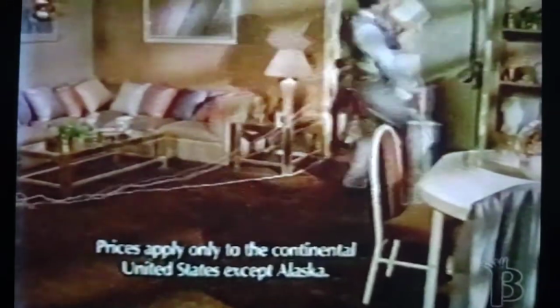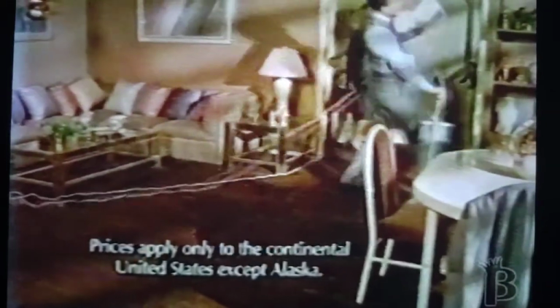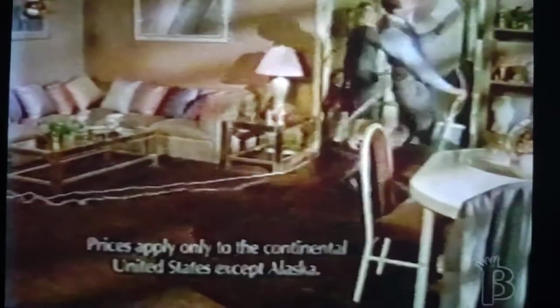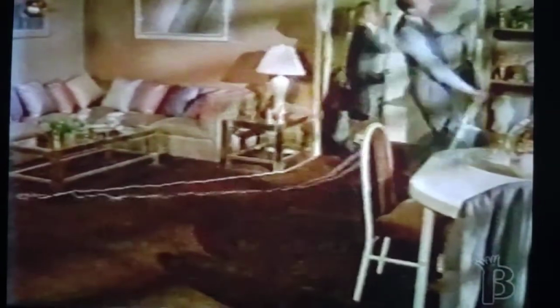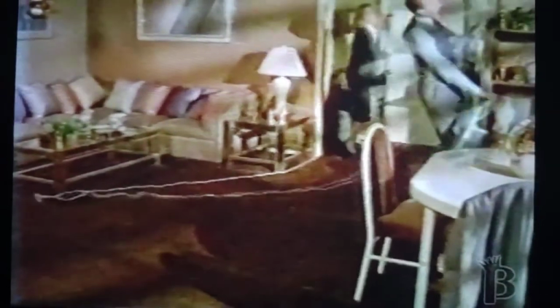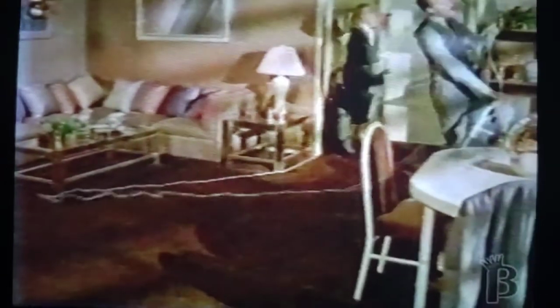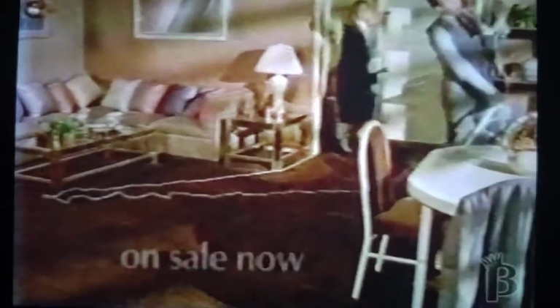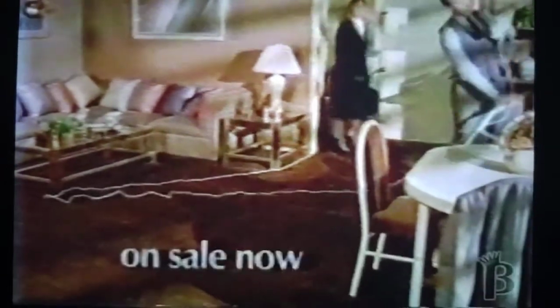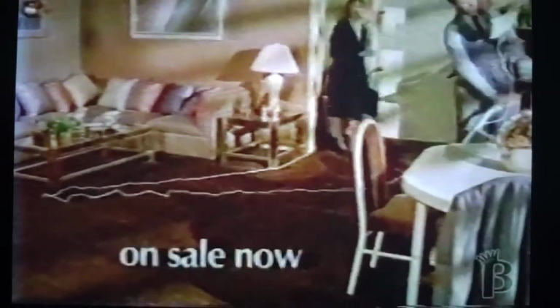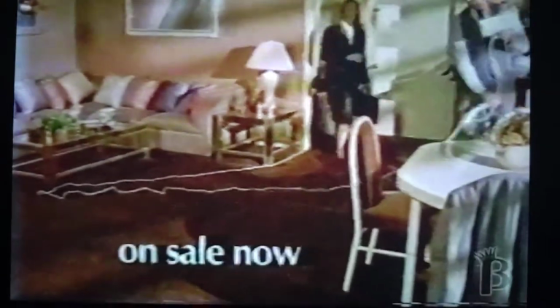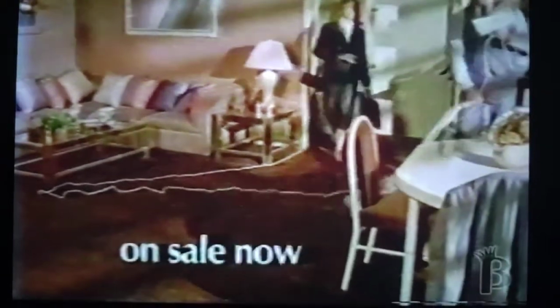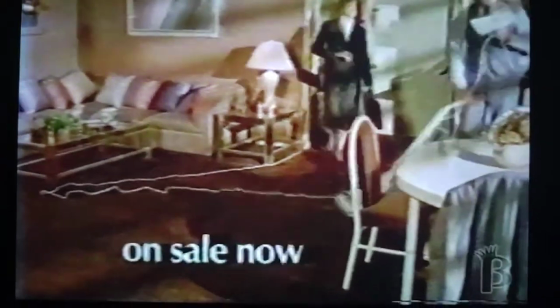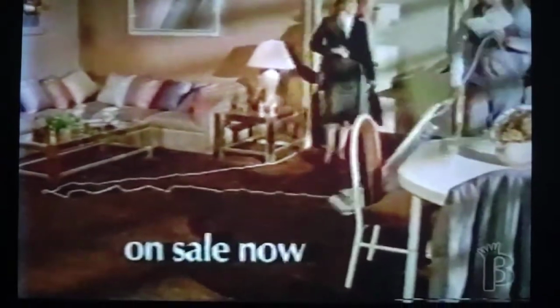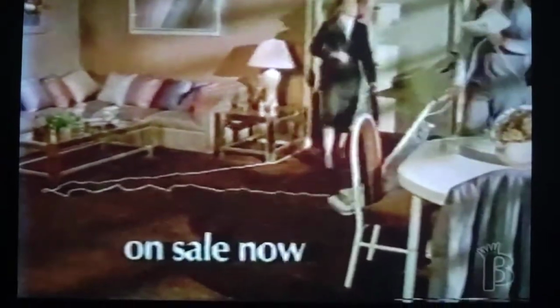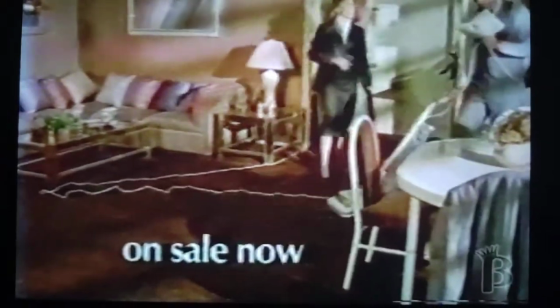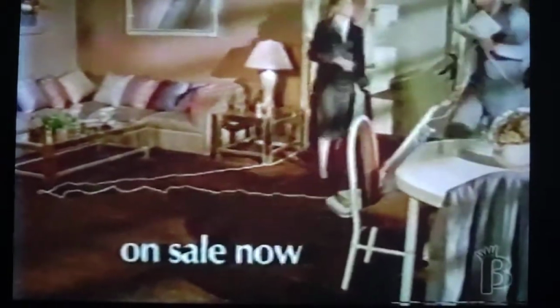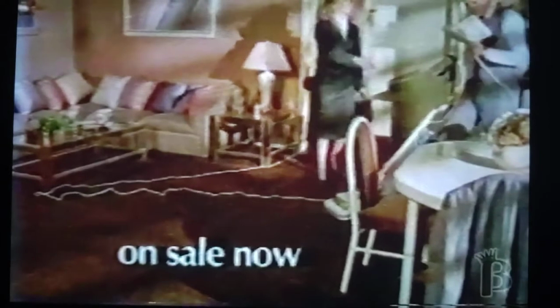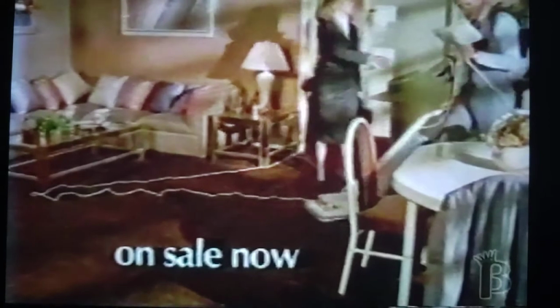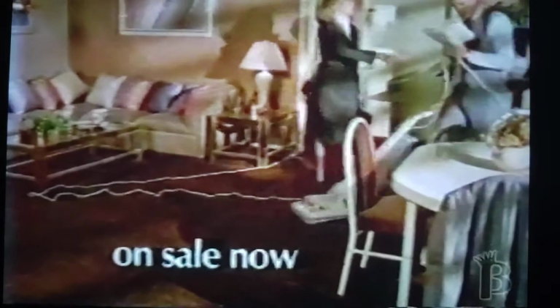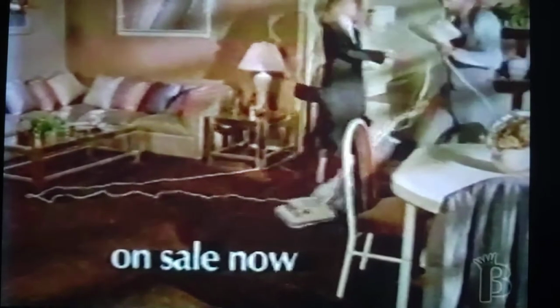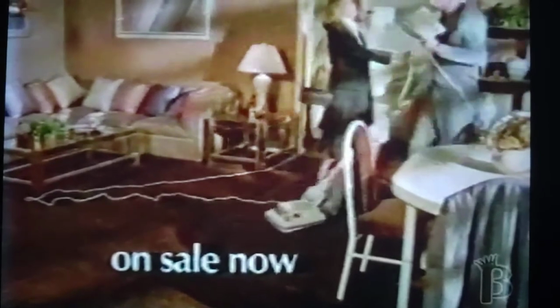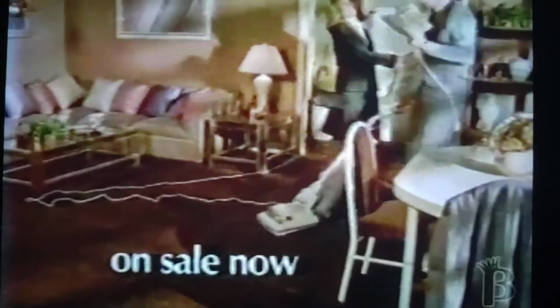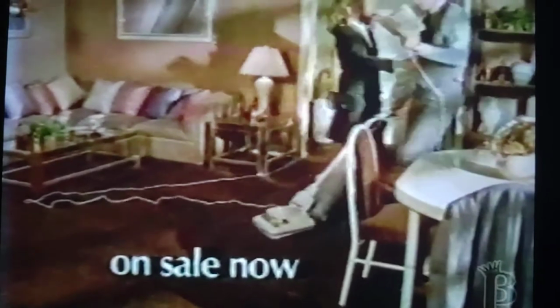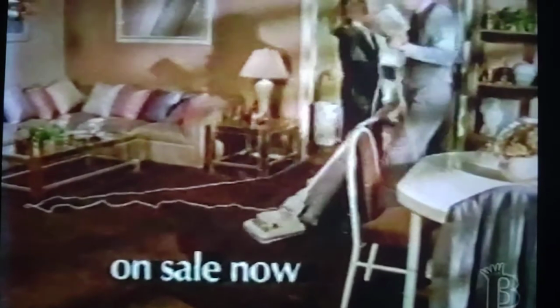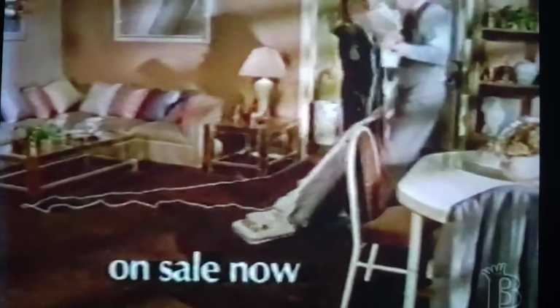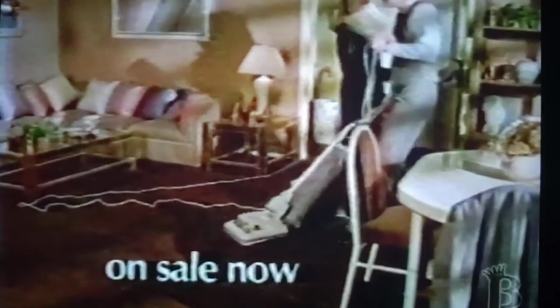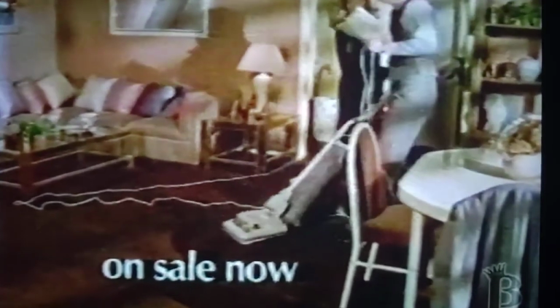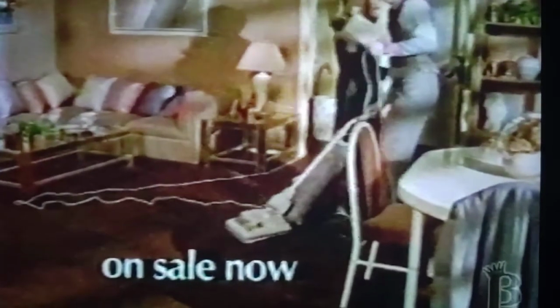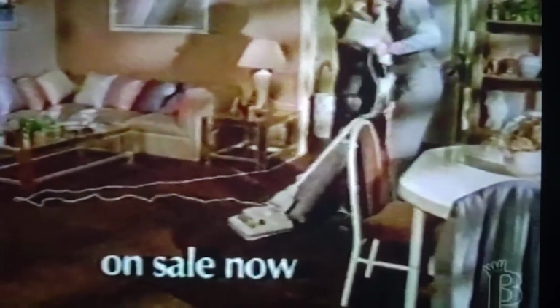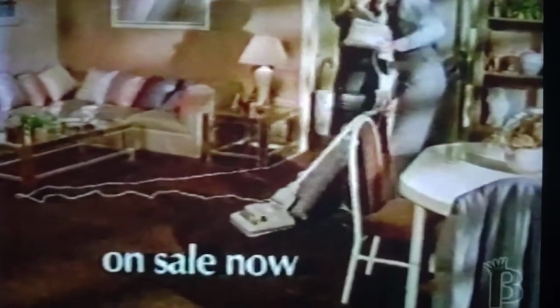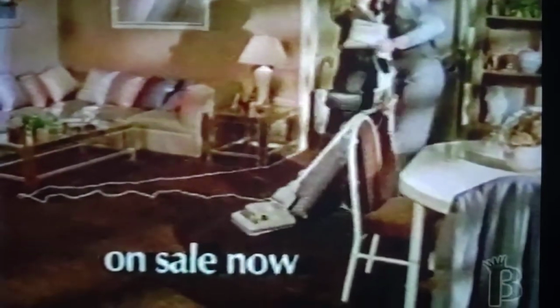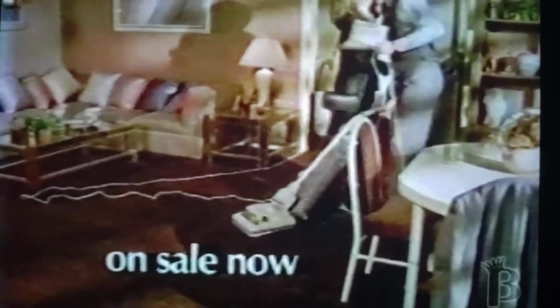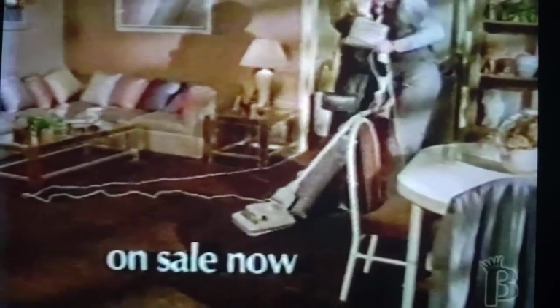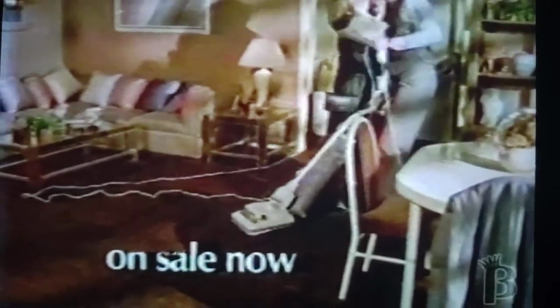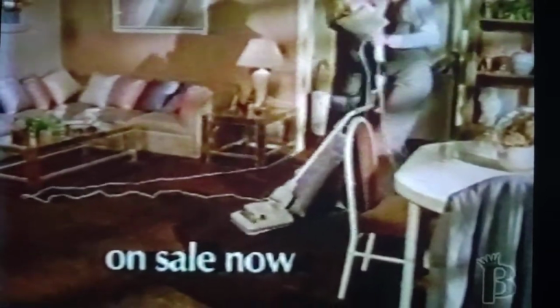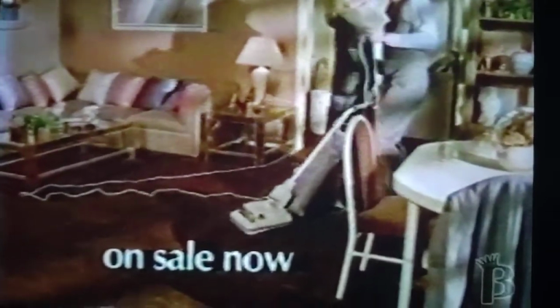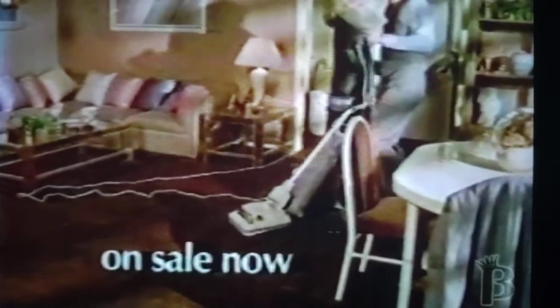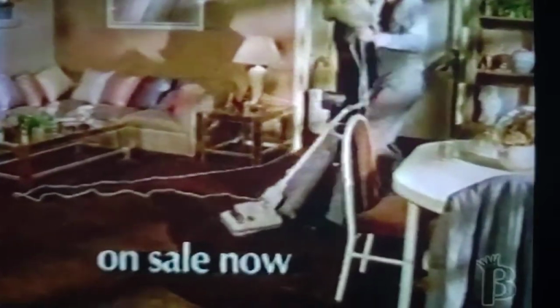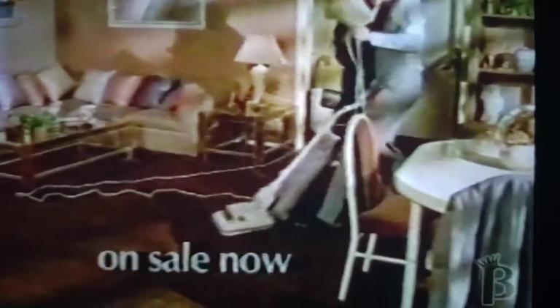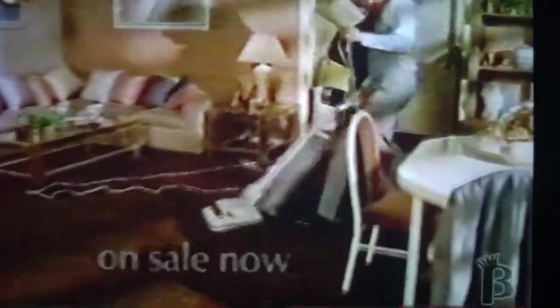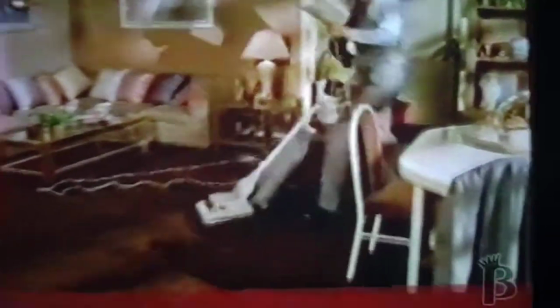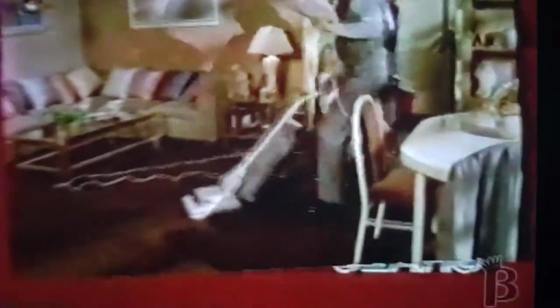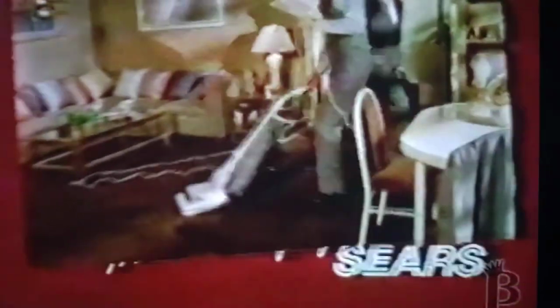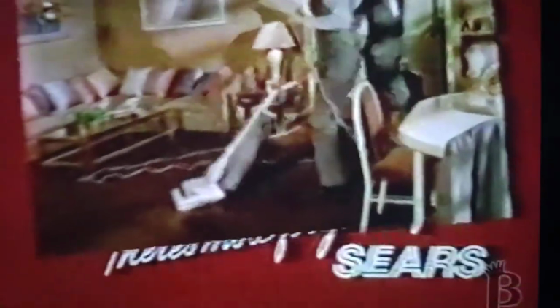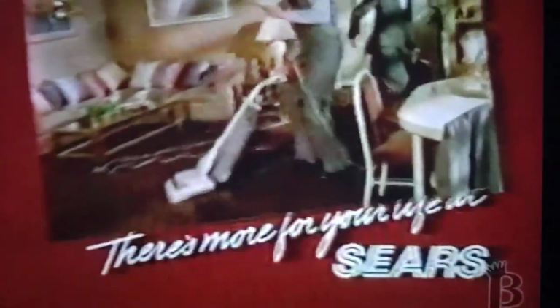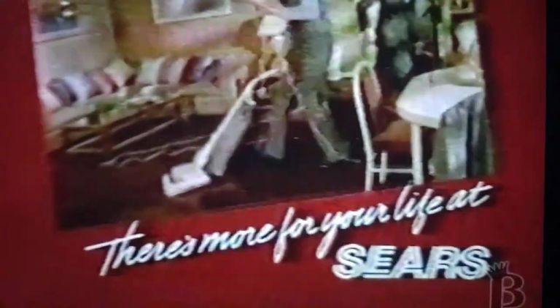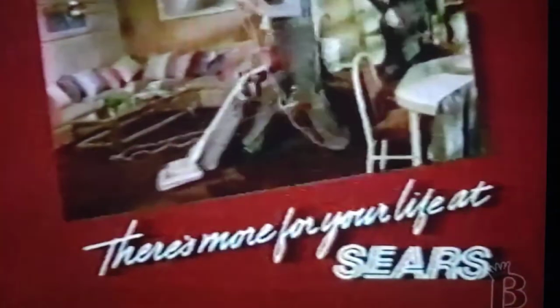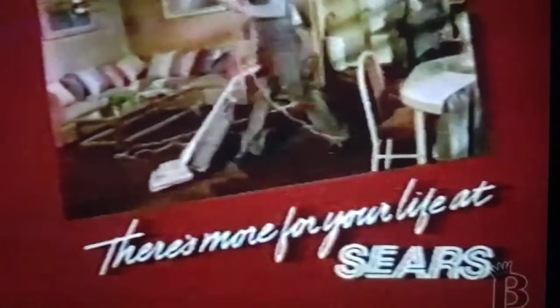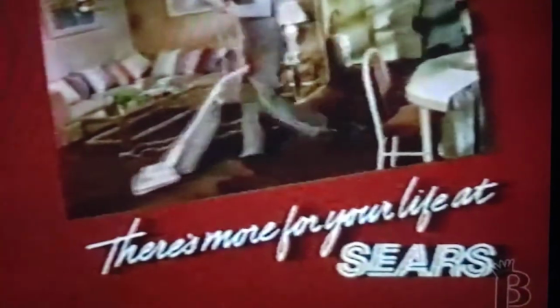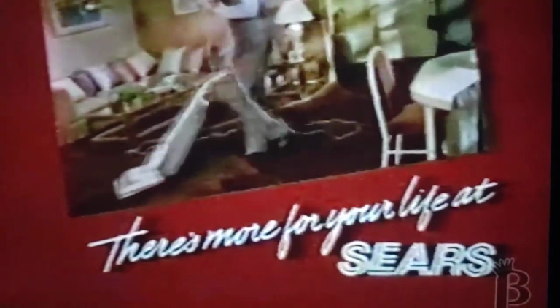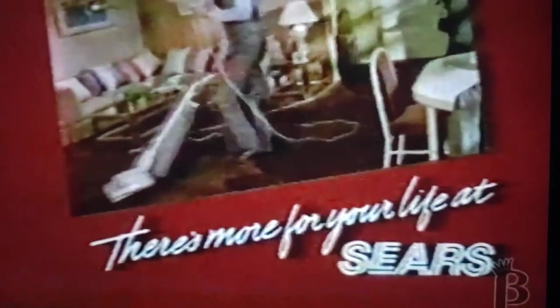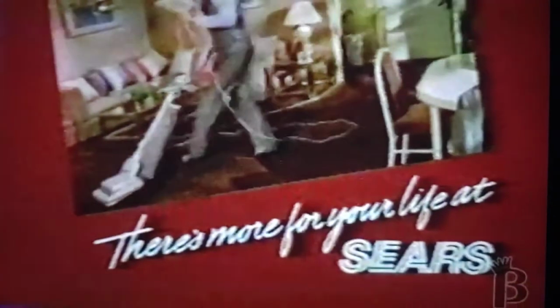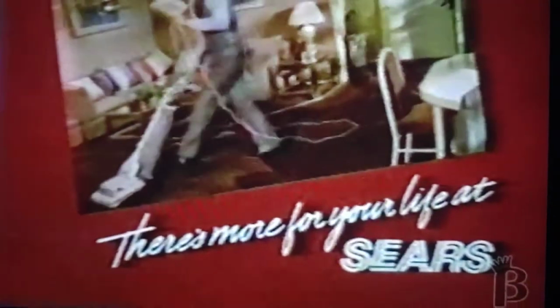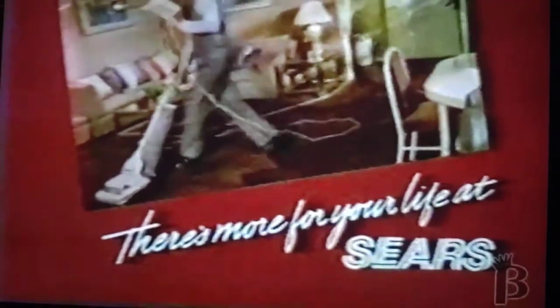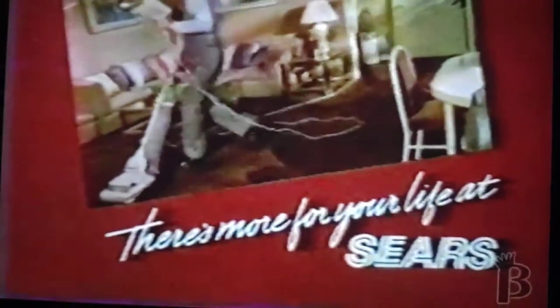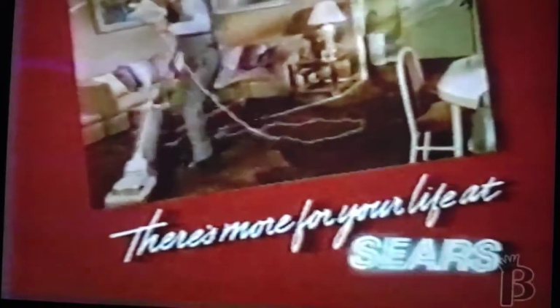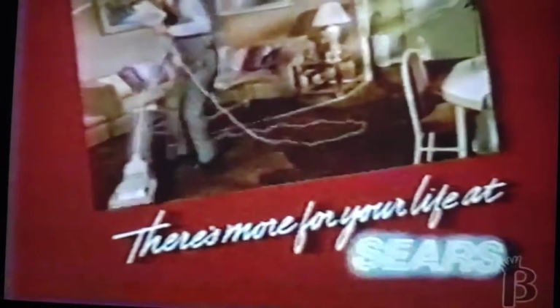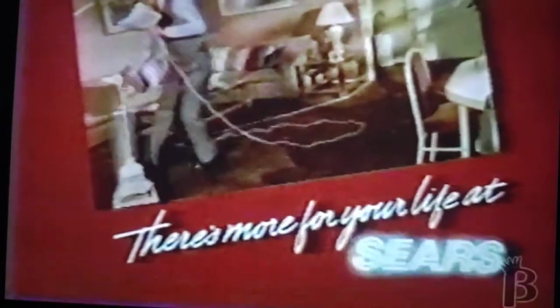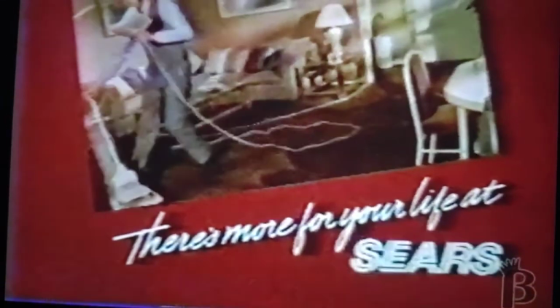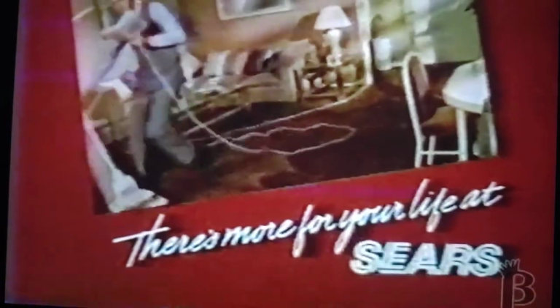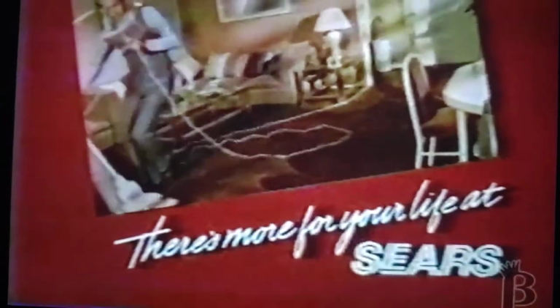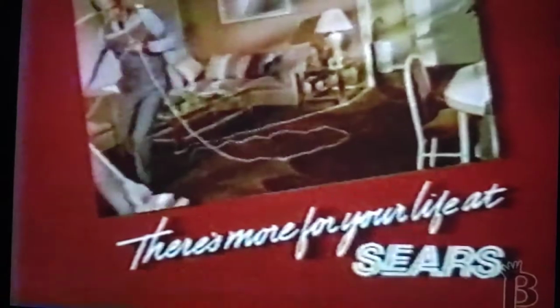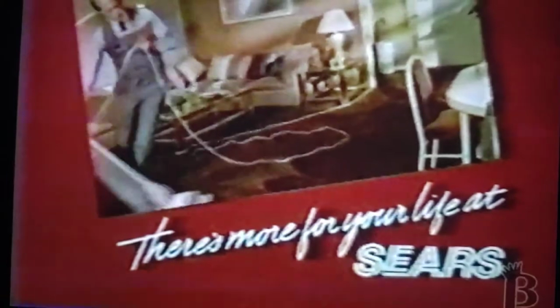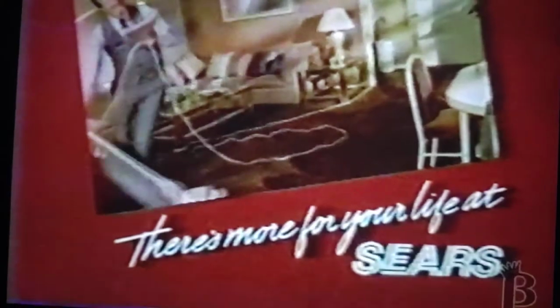If you could use a little extra help around the house, now's the perfect time to get it. There's more for your life at Sears.